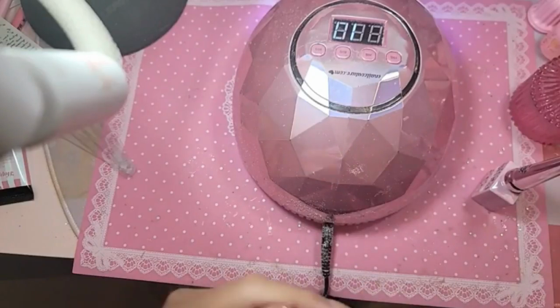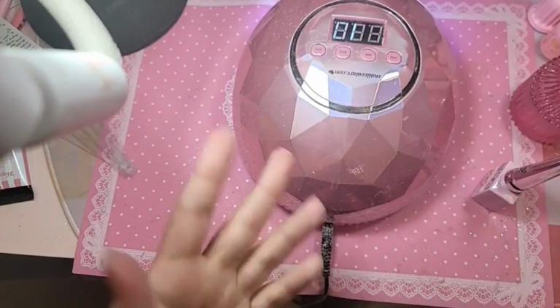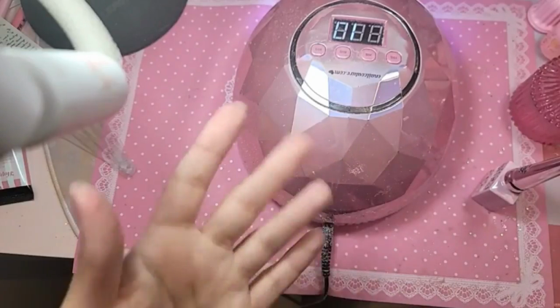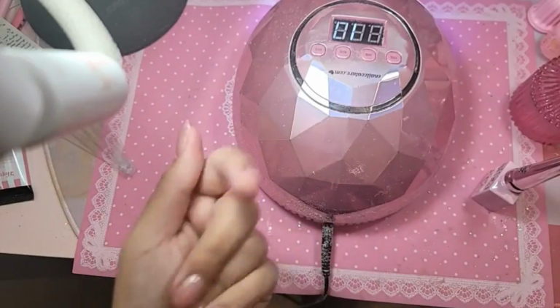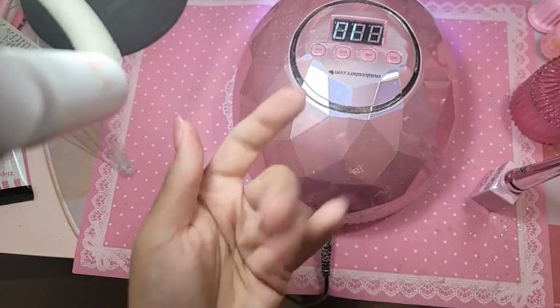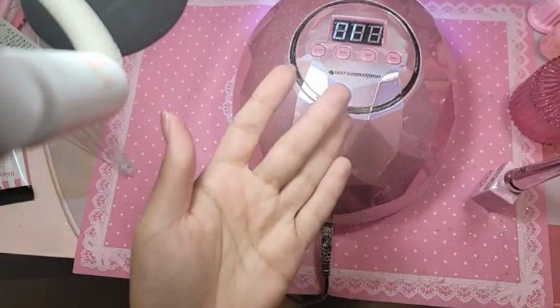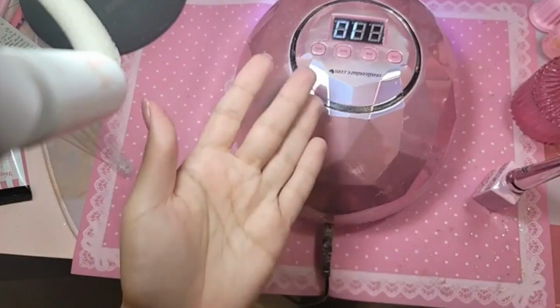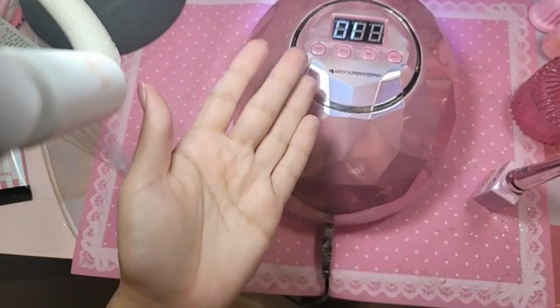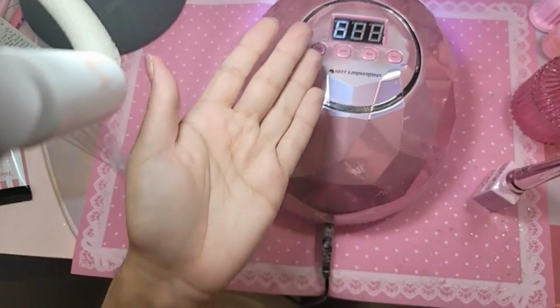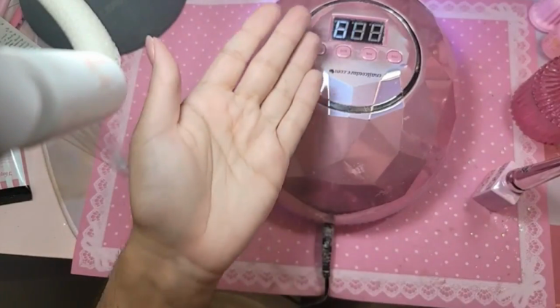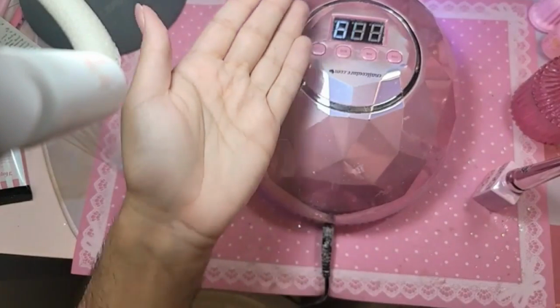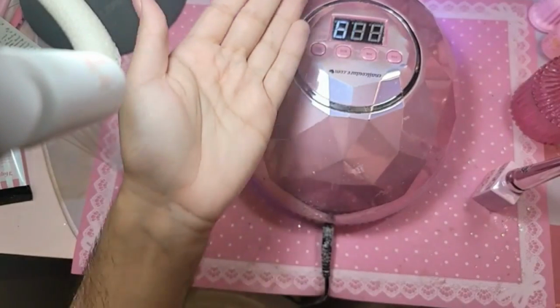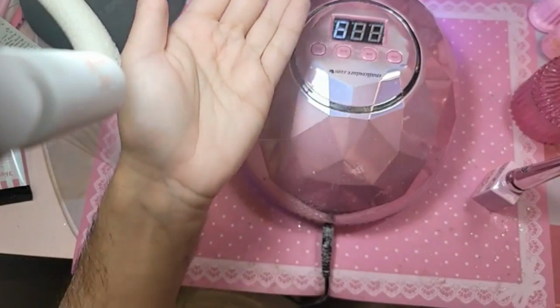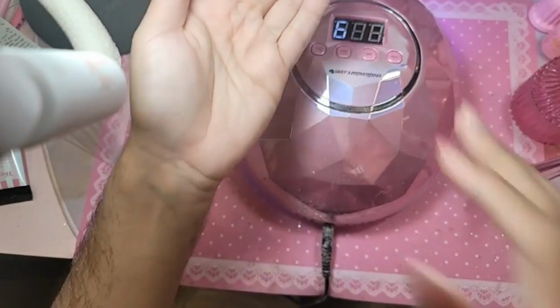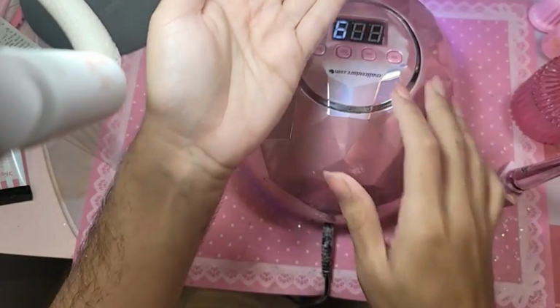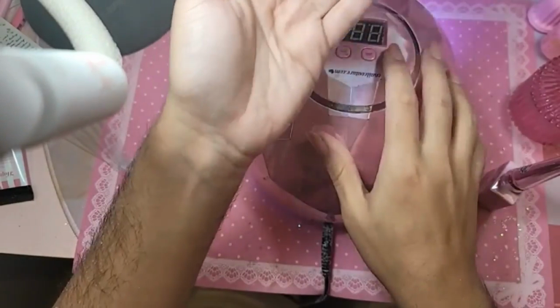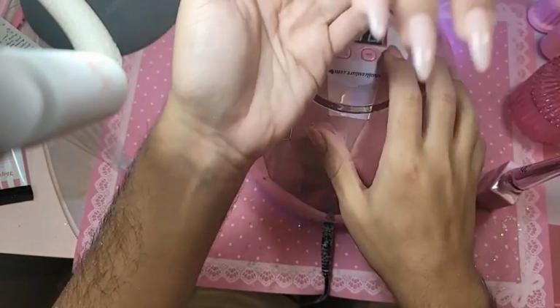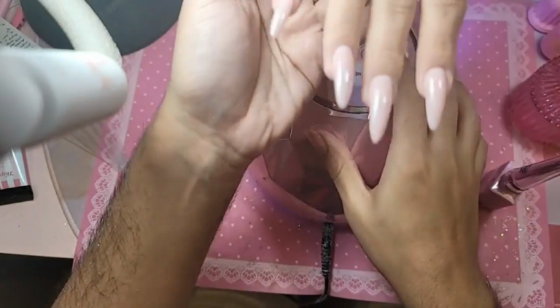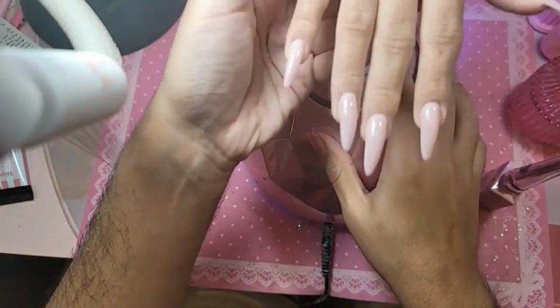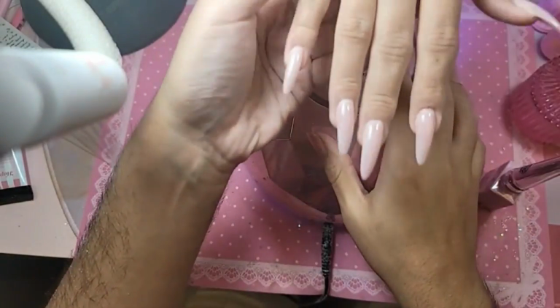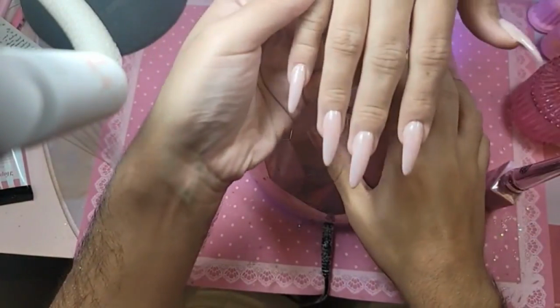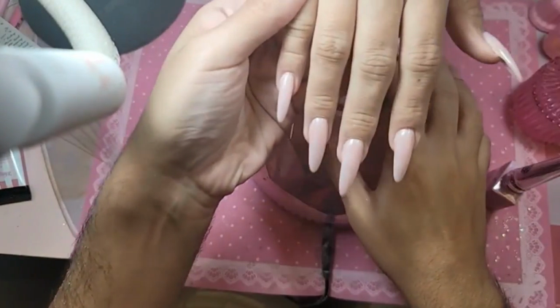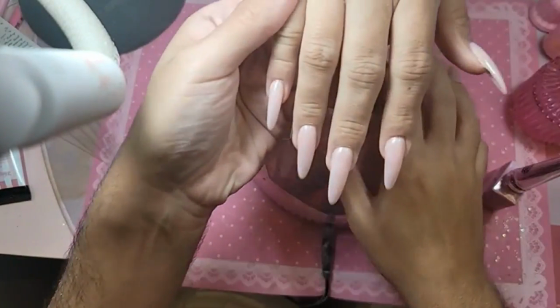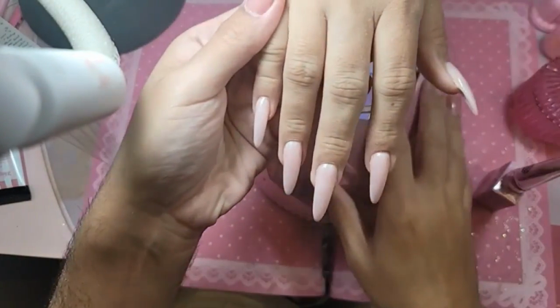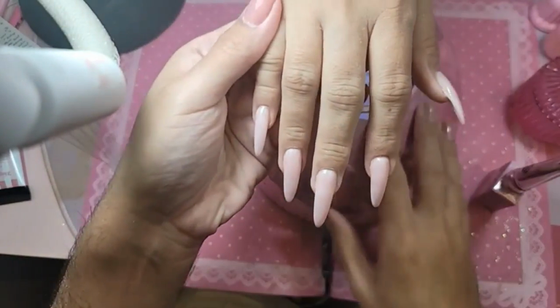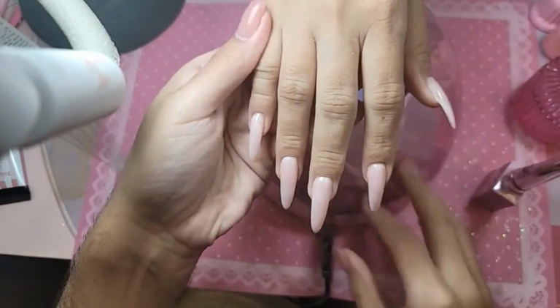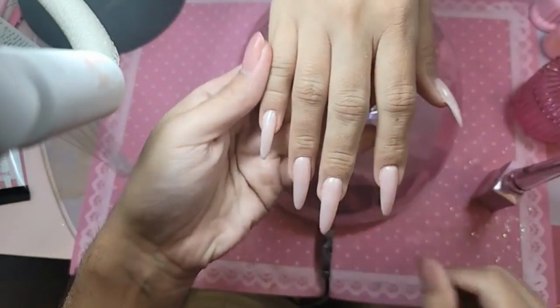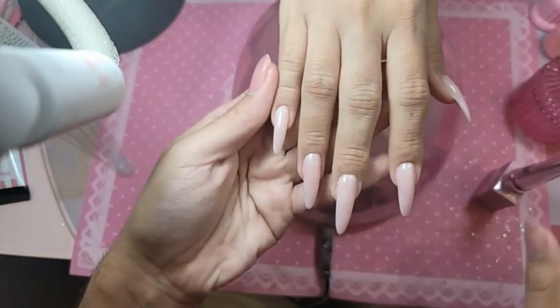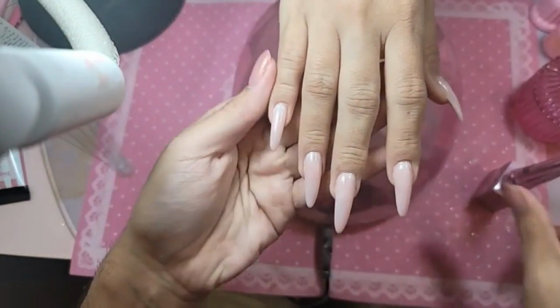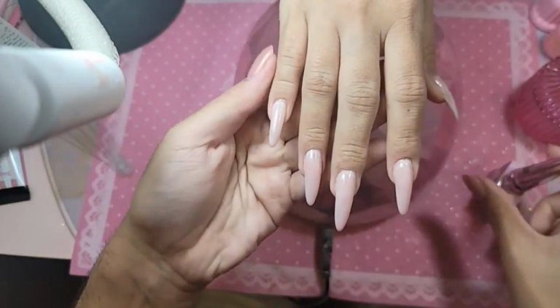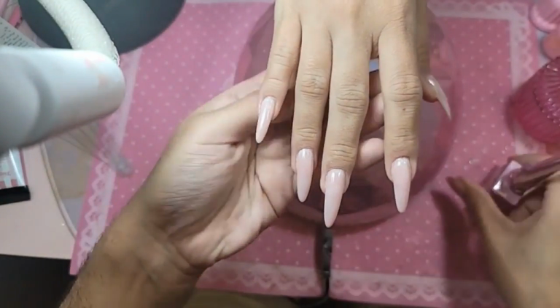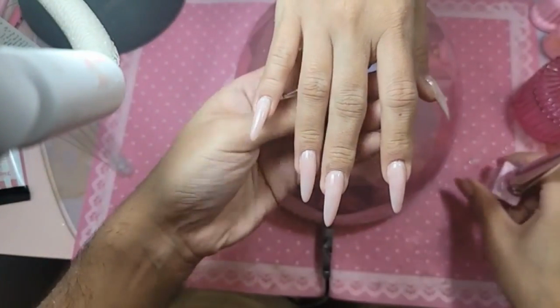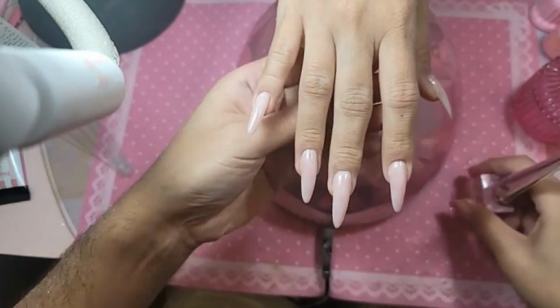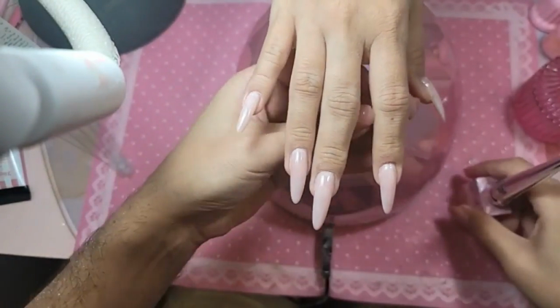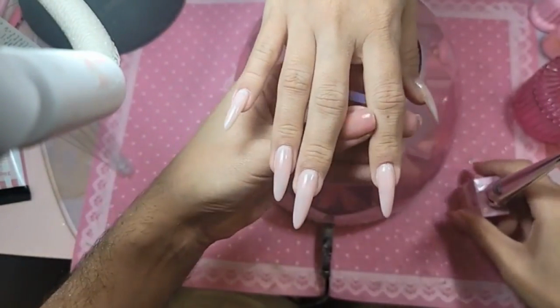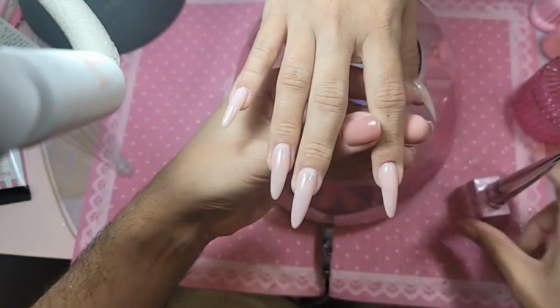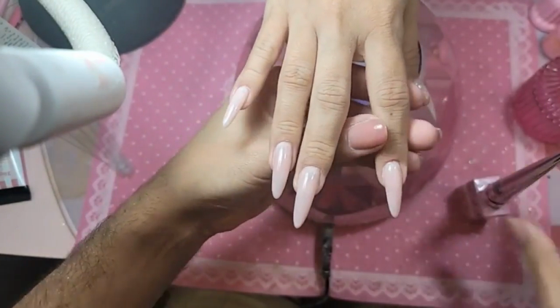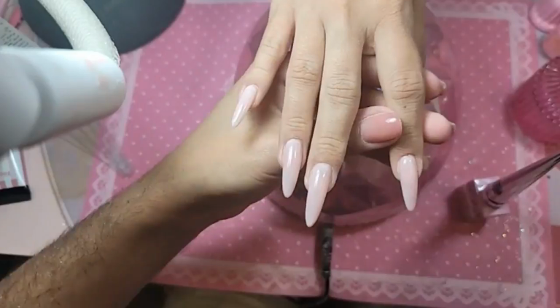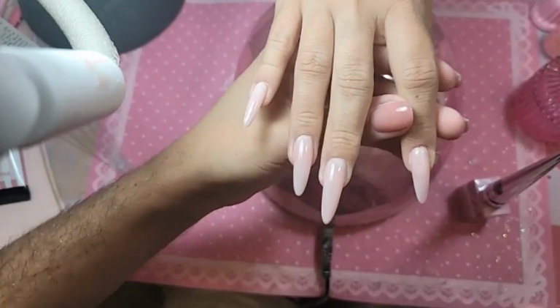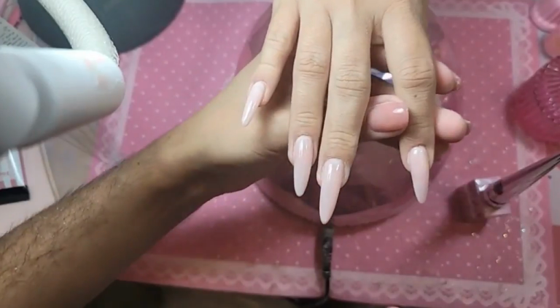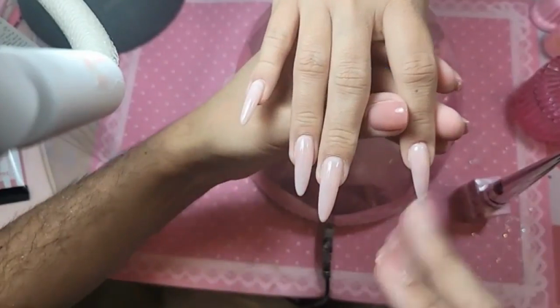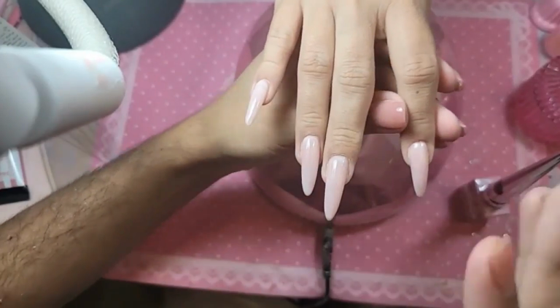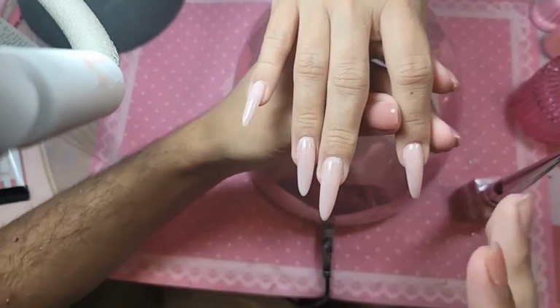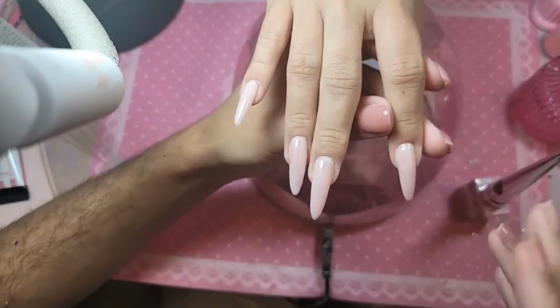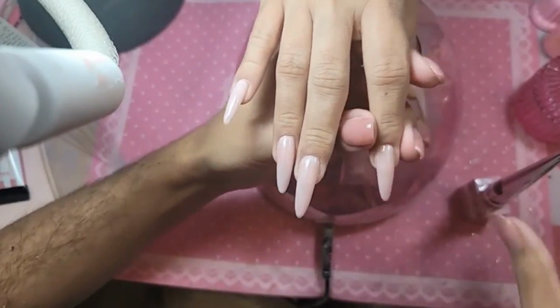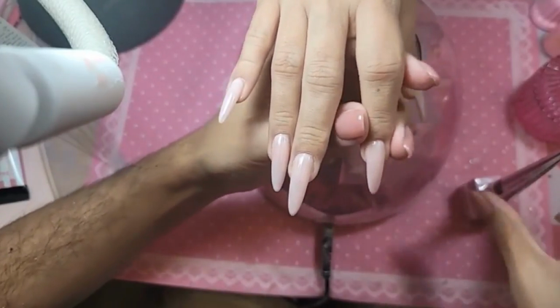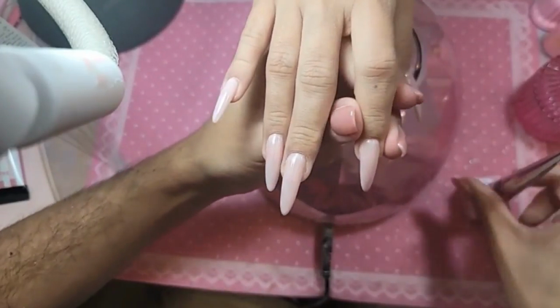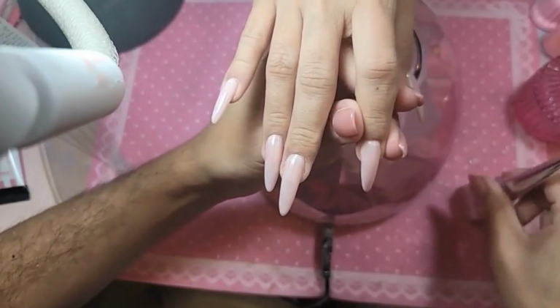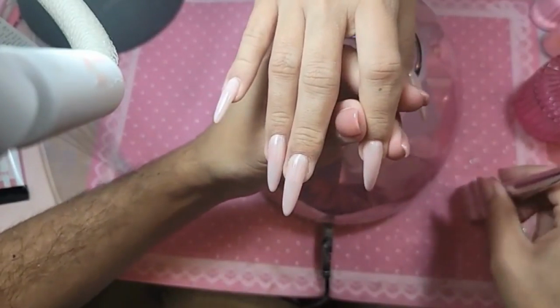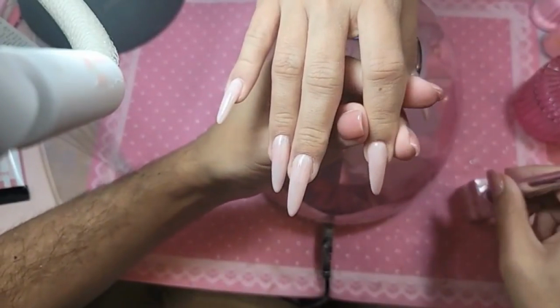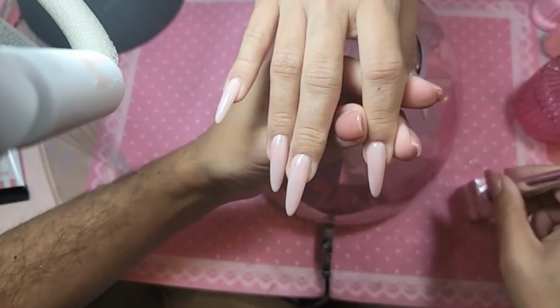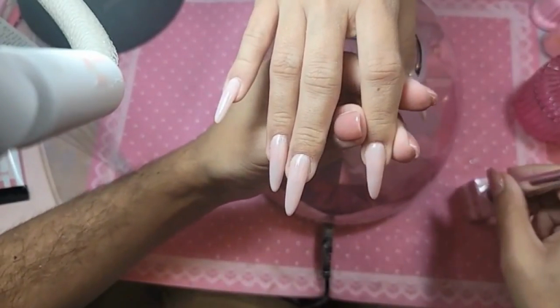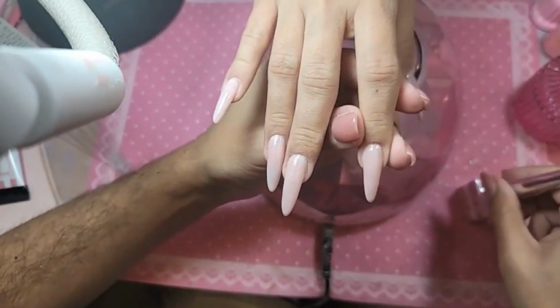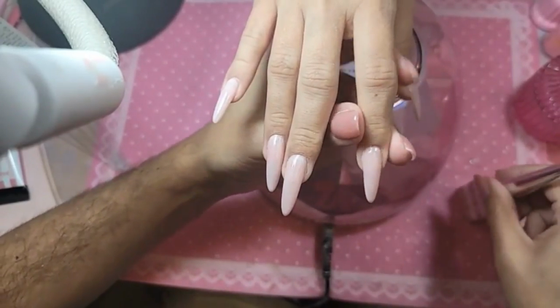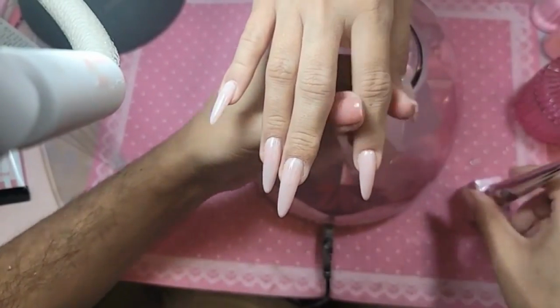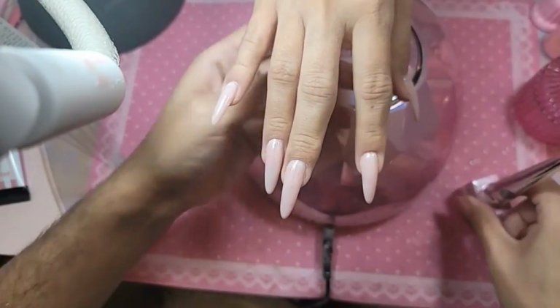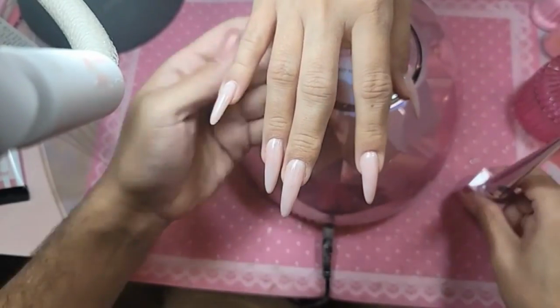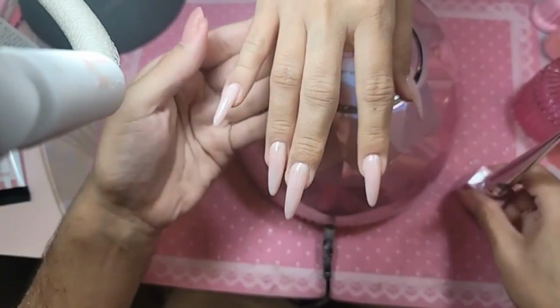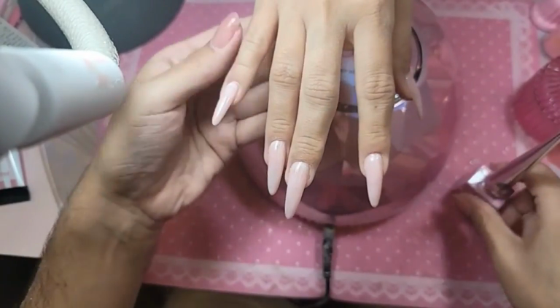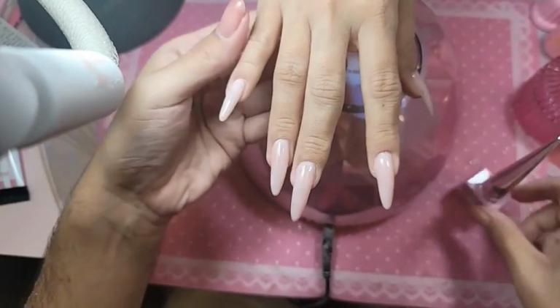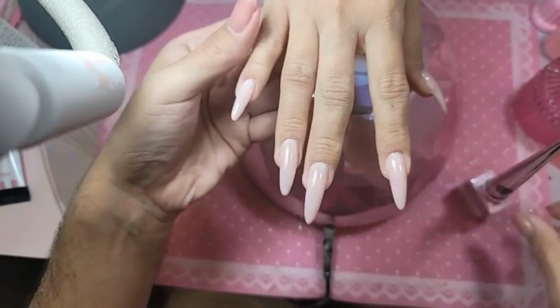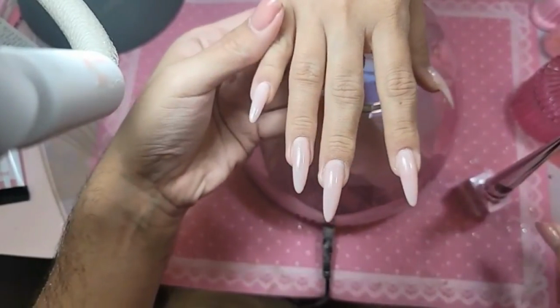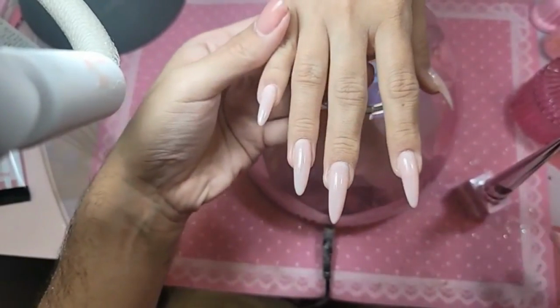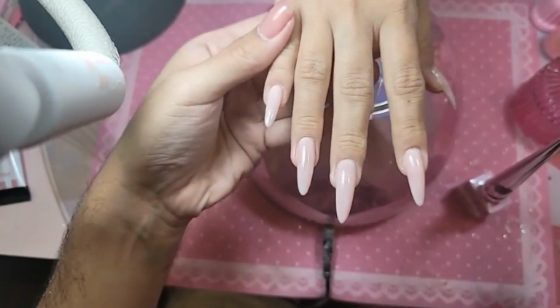You can take it out now. We're going to do an ombre — what finger should we do the ombre on? The middle finger.